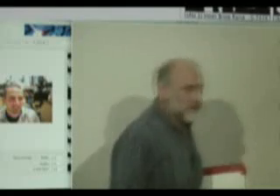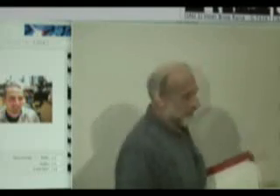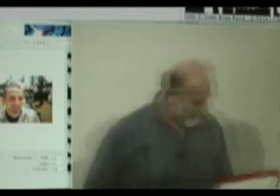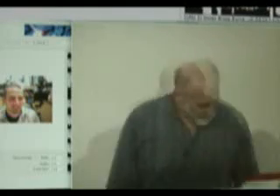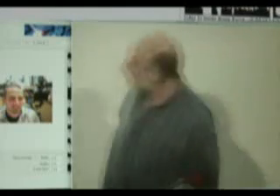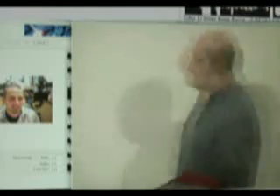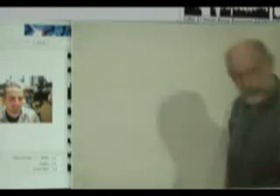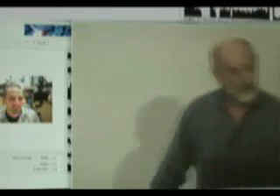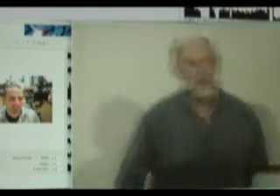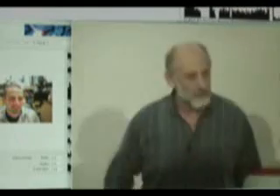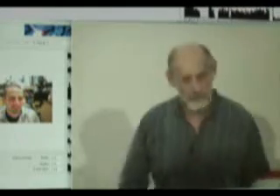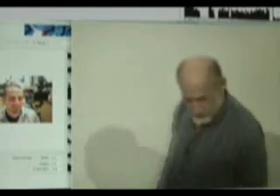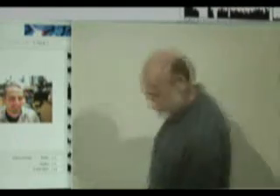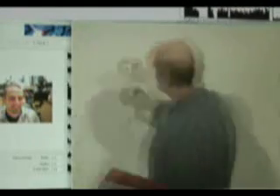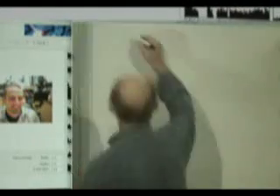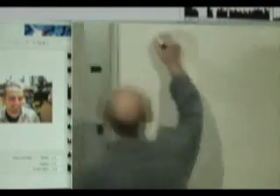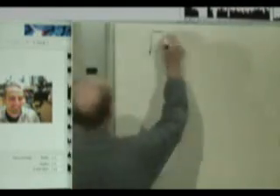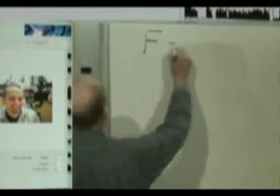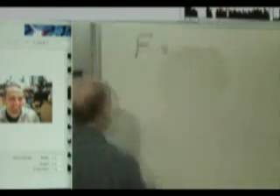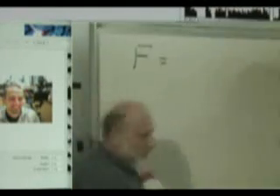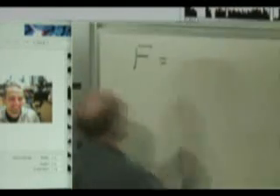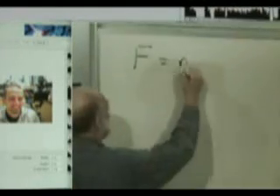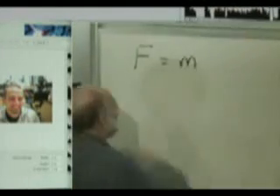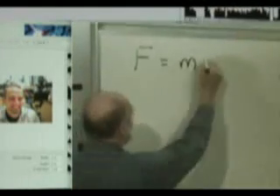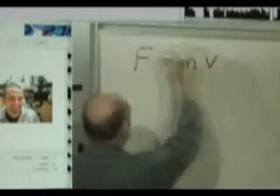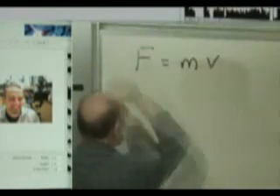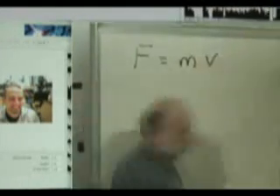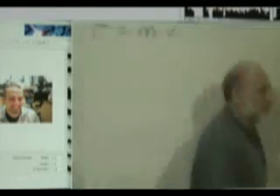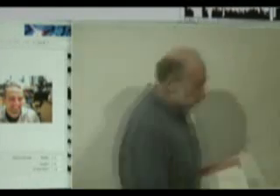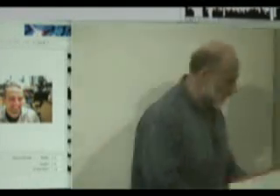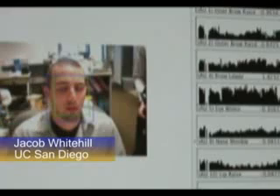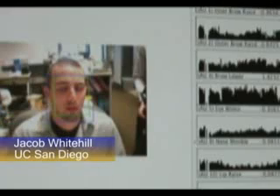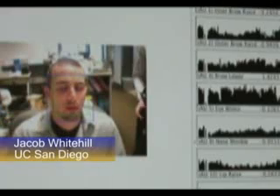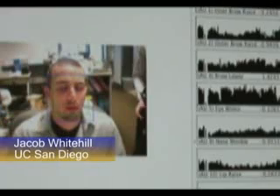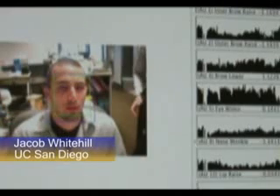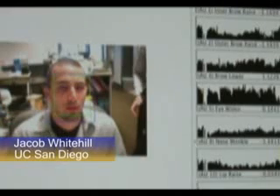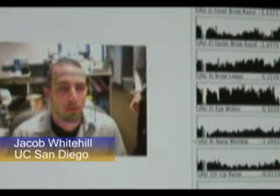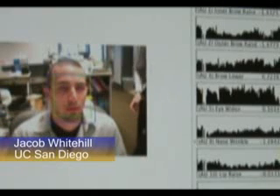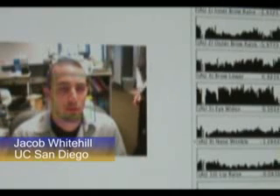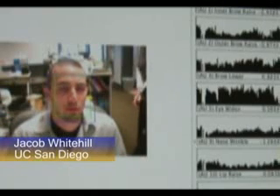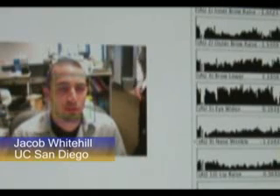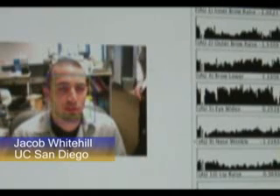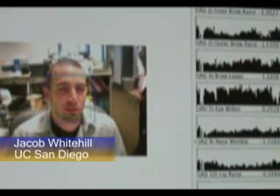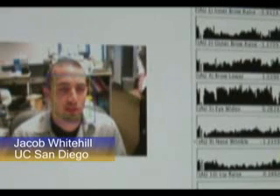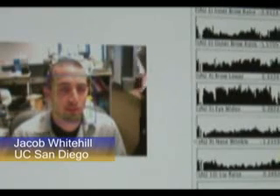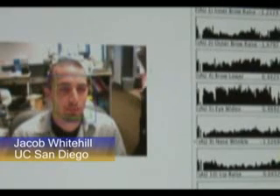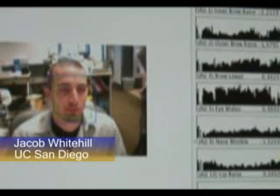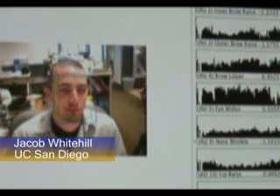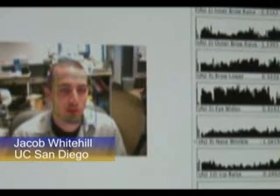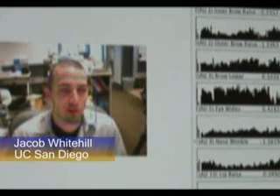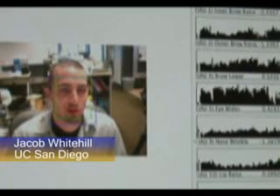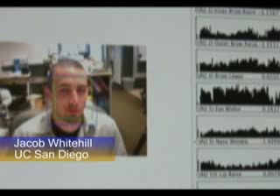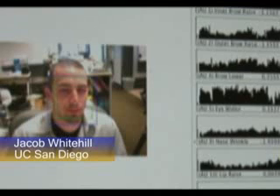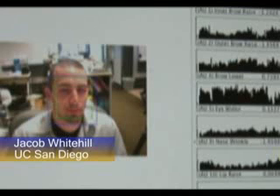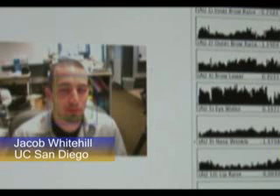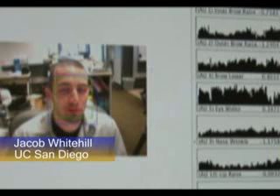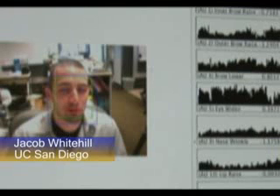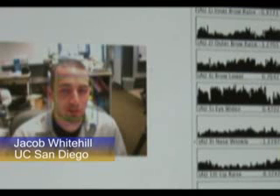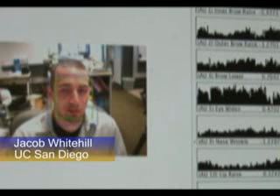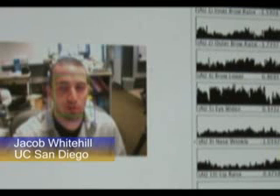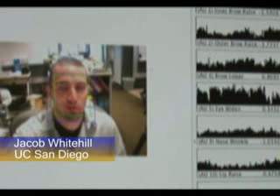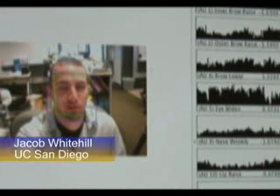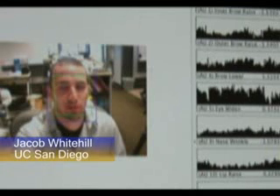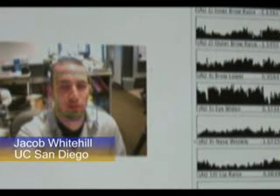It's almost like having a remote control built into your face. Jacob Whitehill has created a remote control that you control with your face.